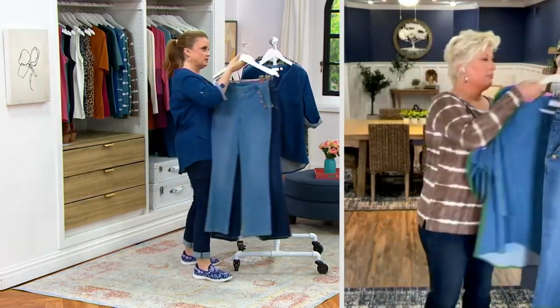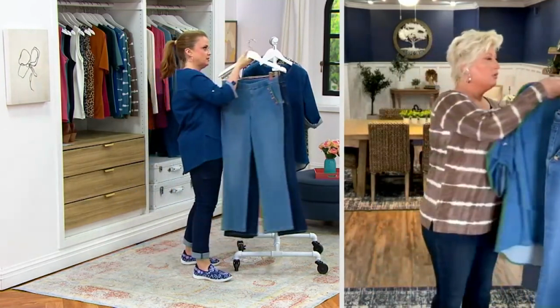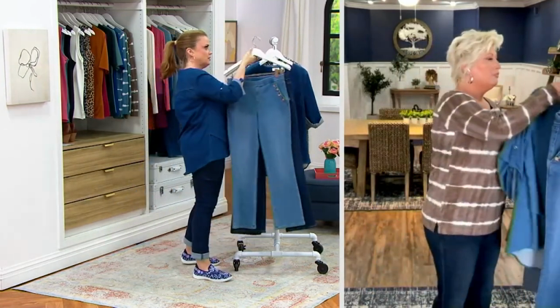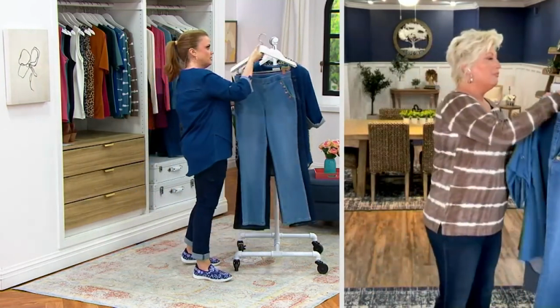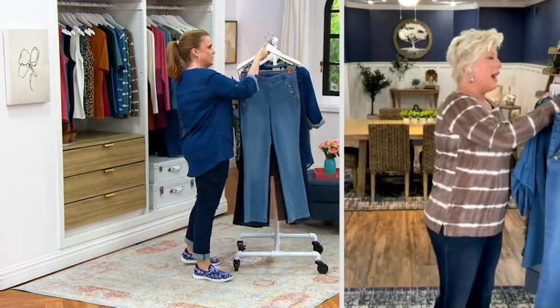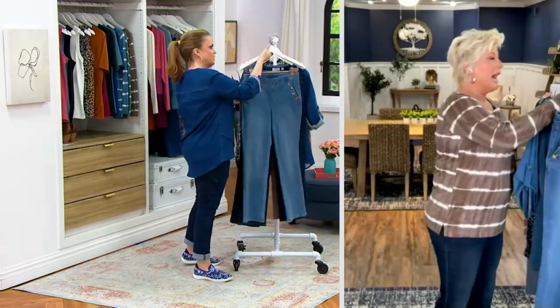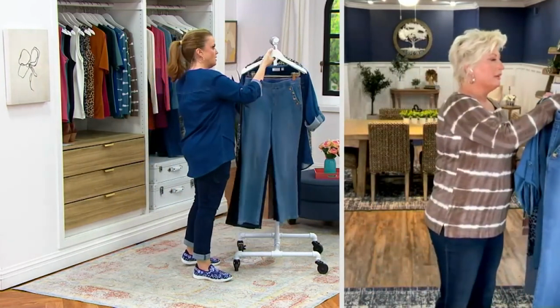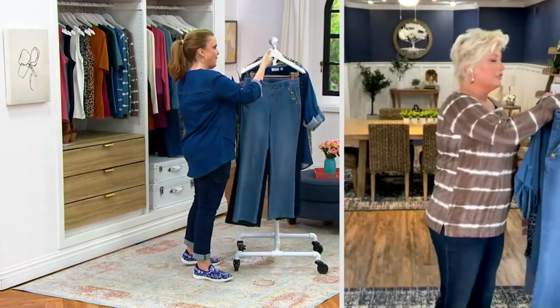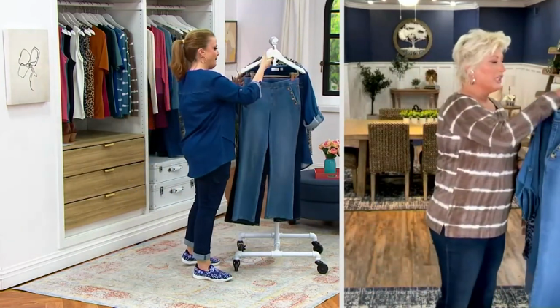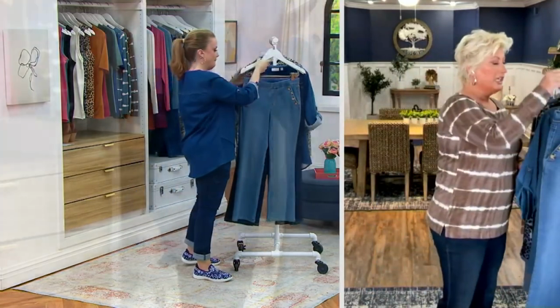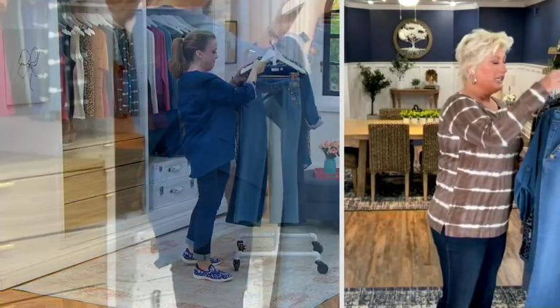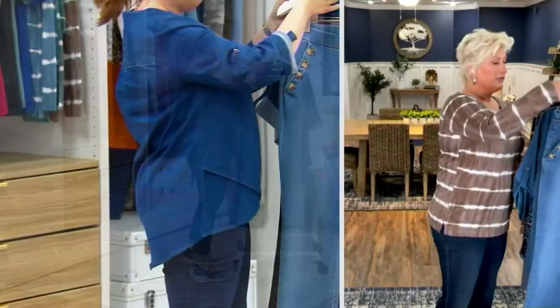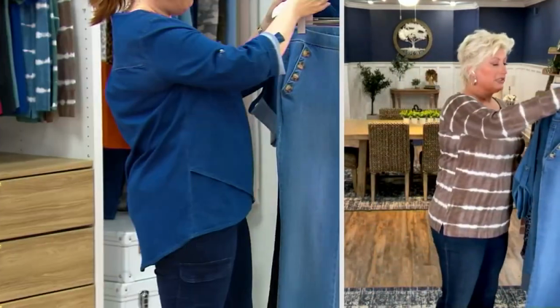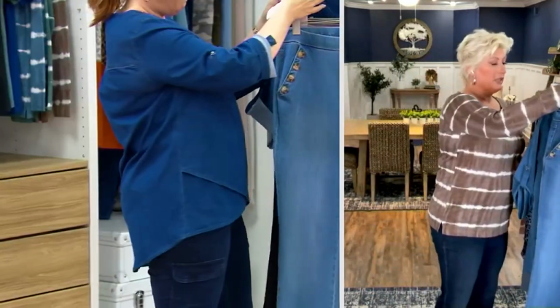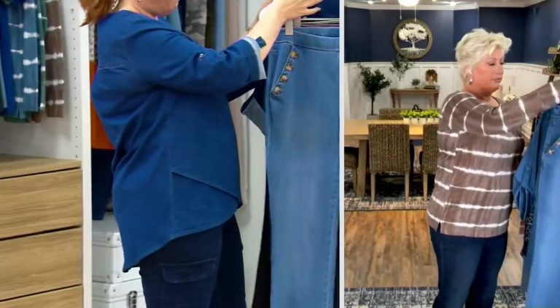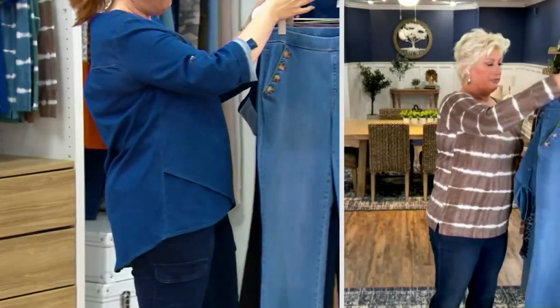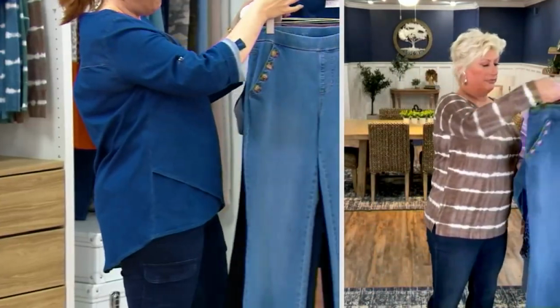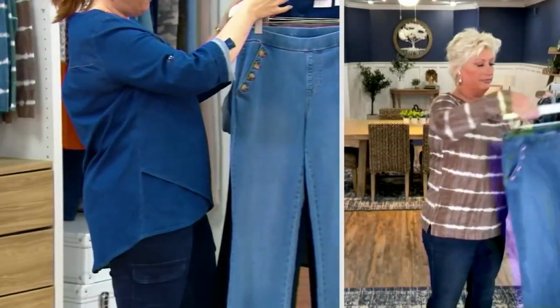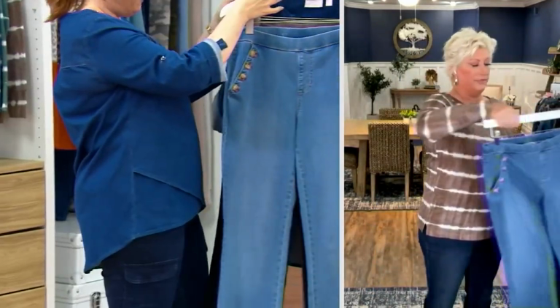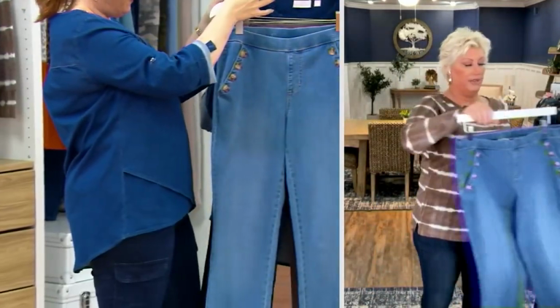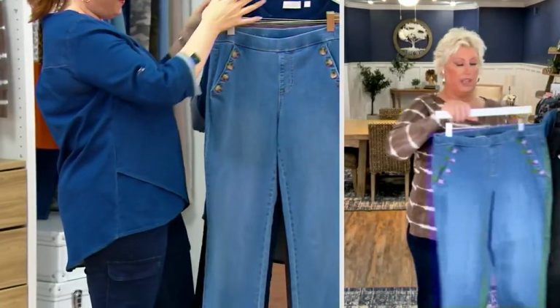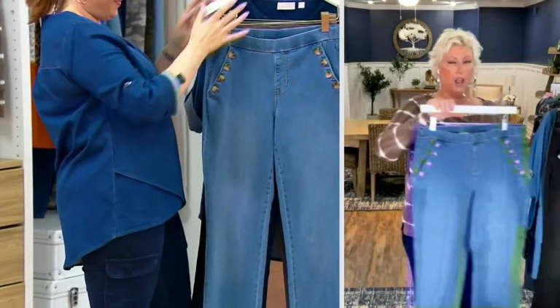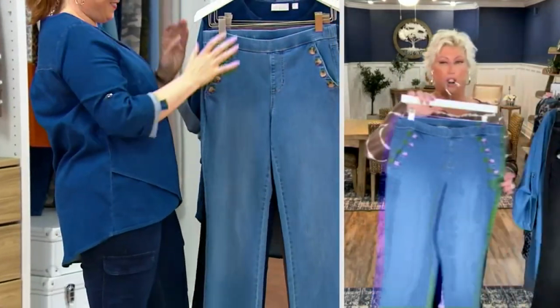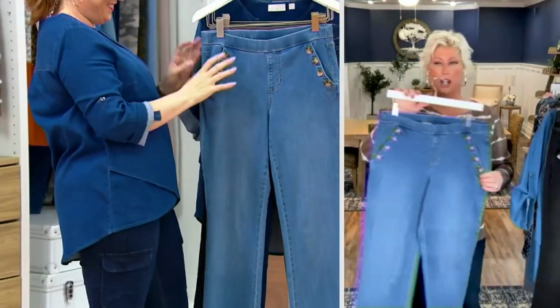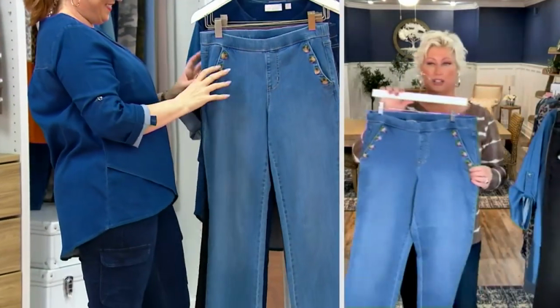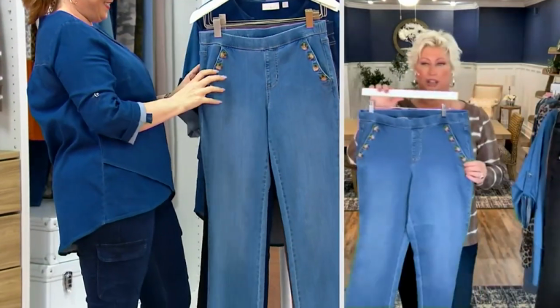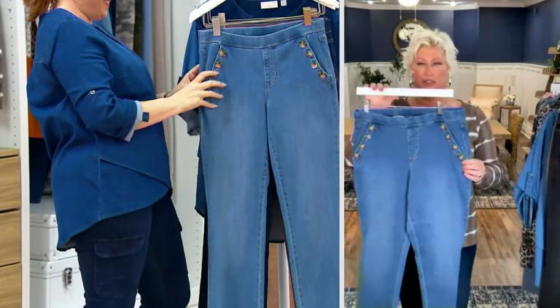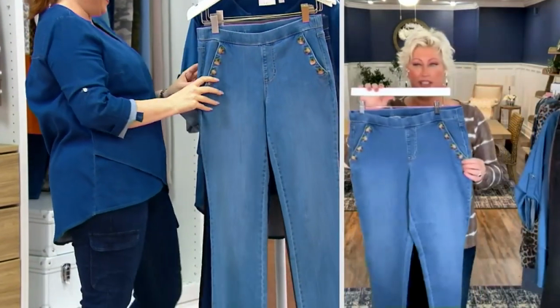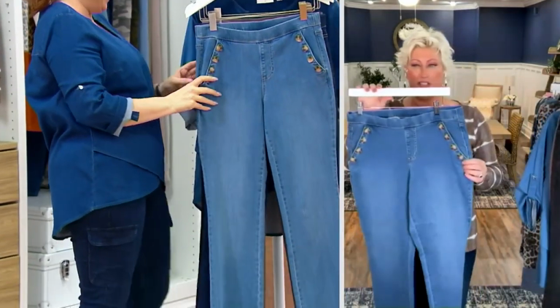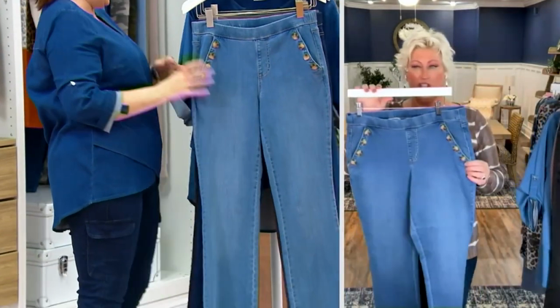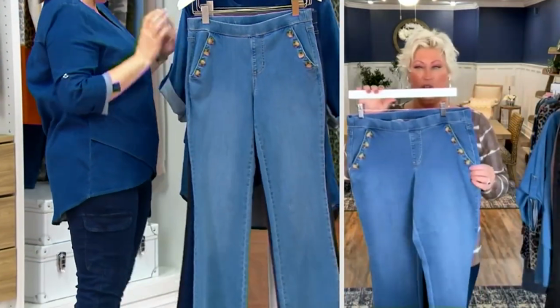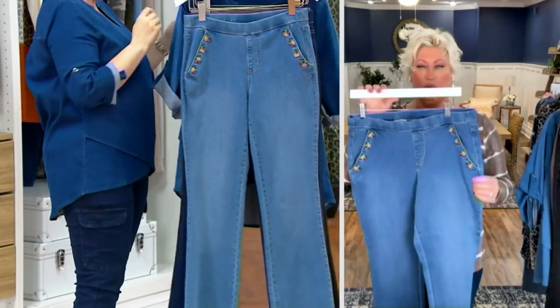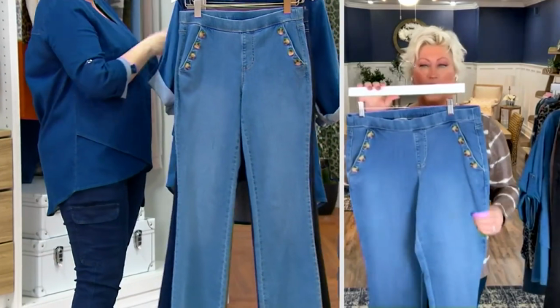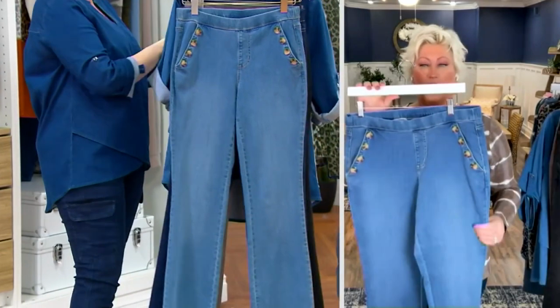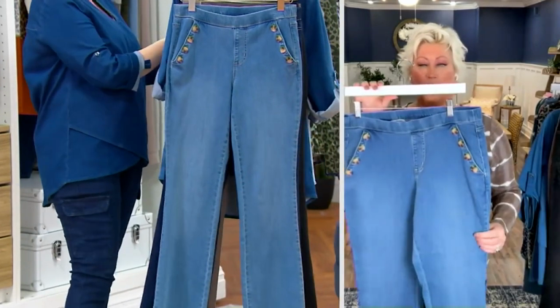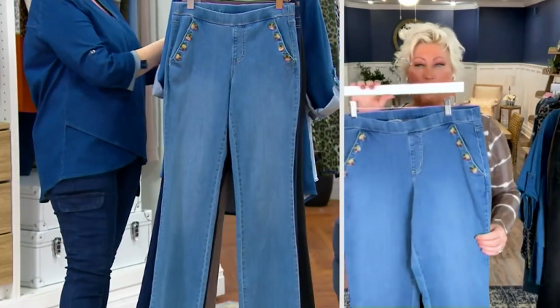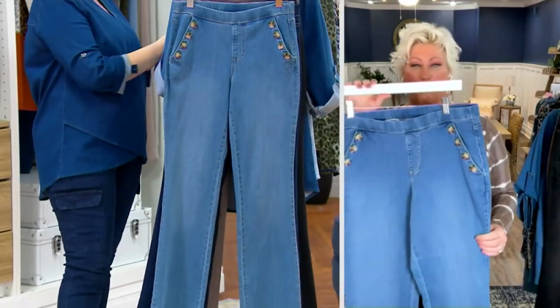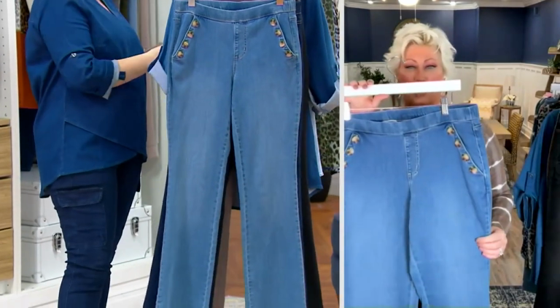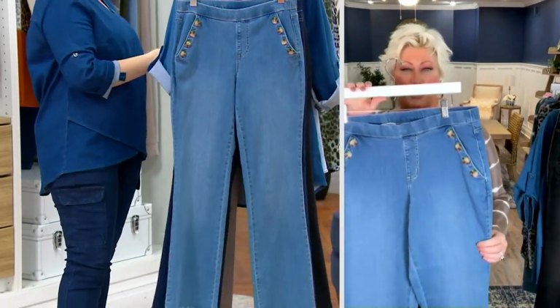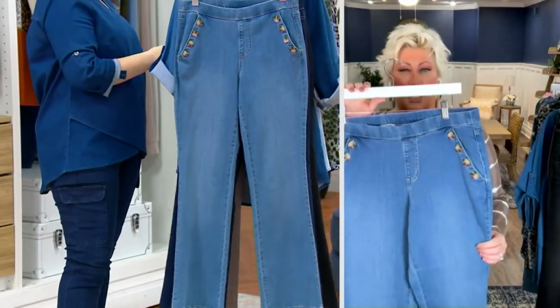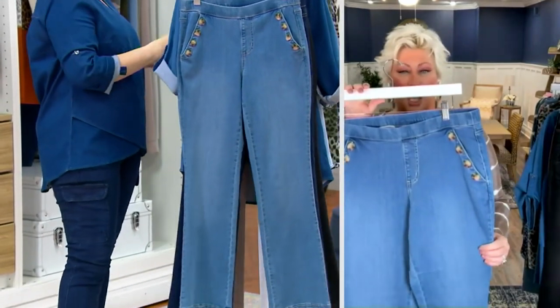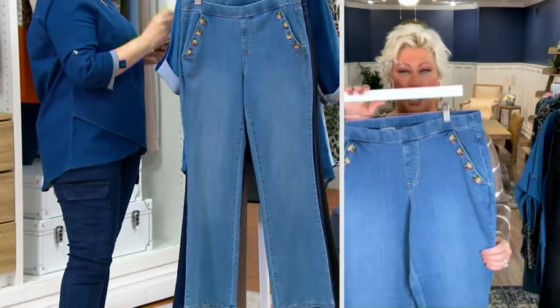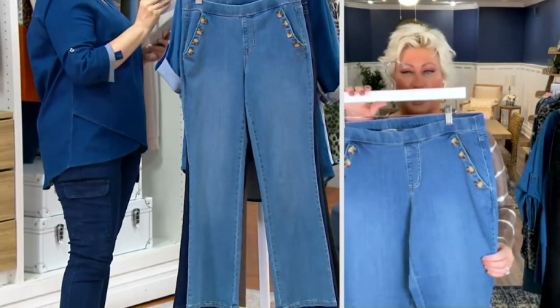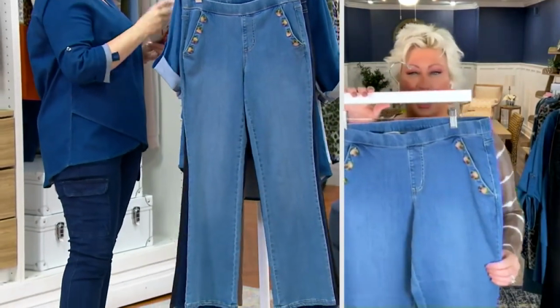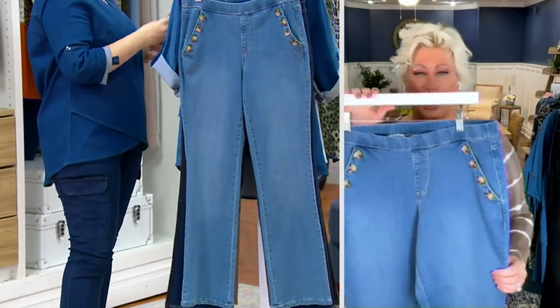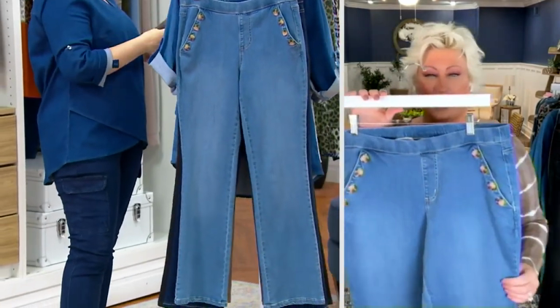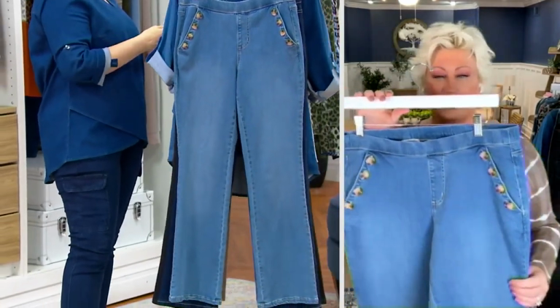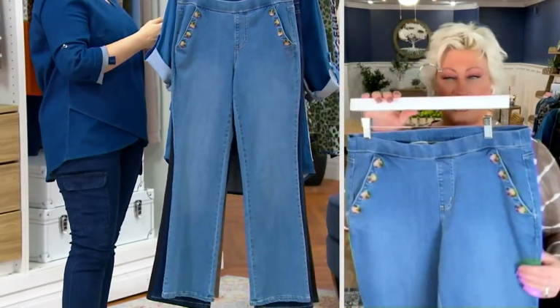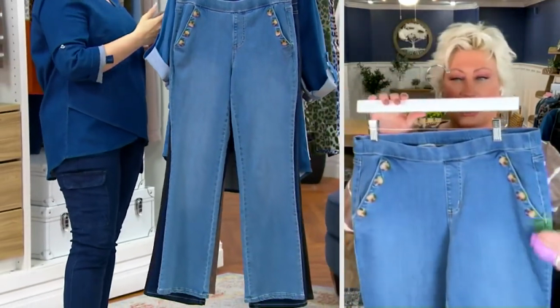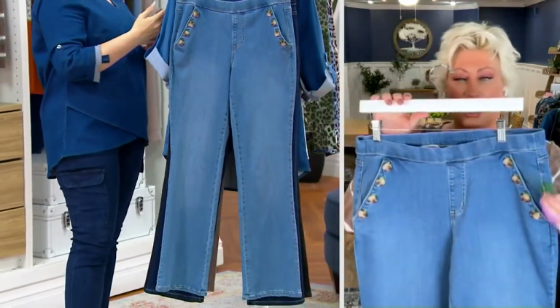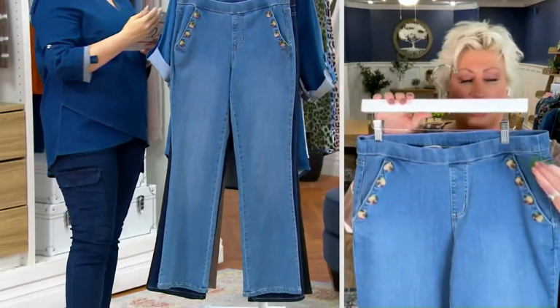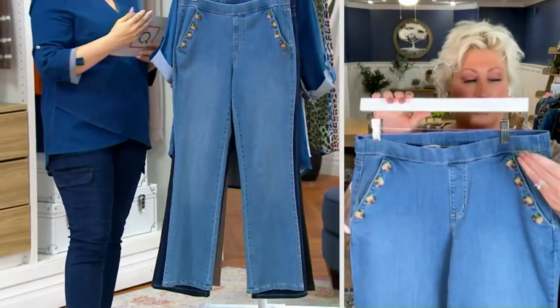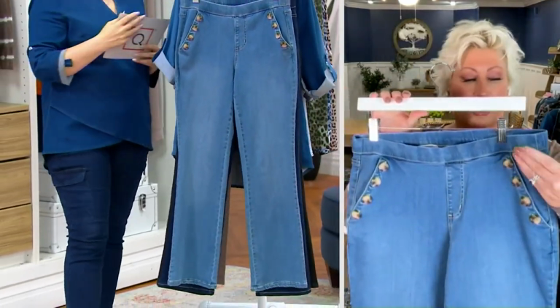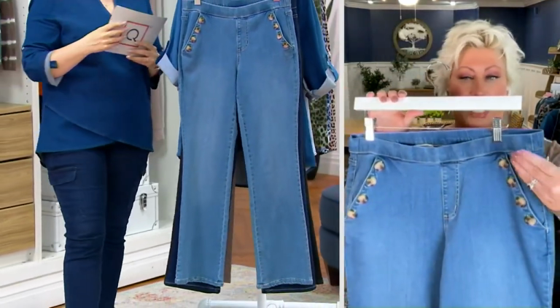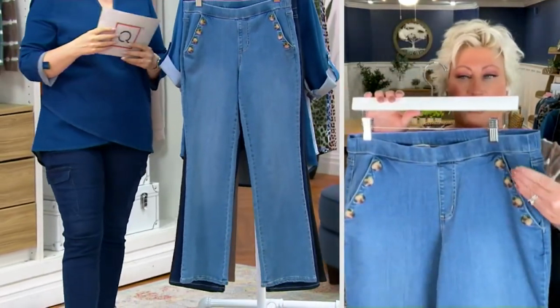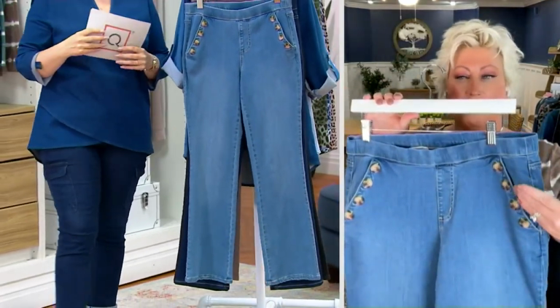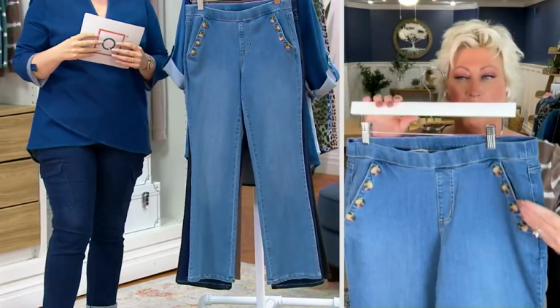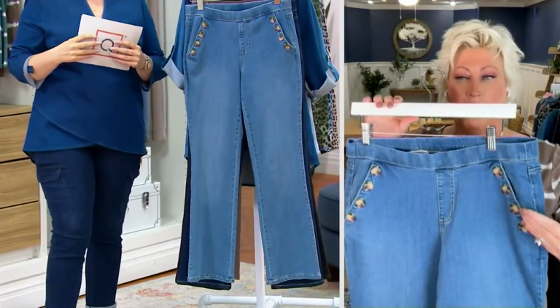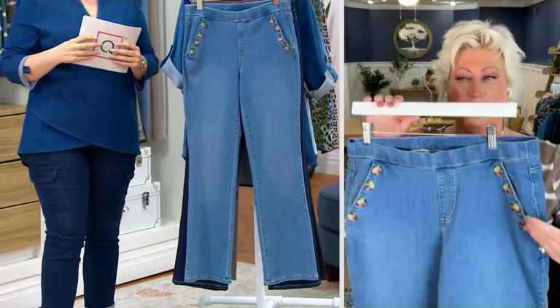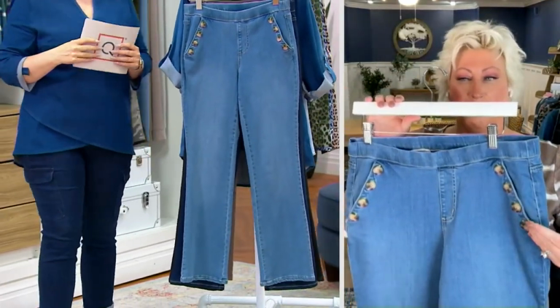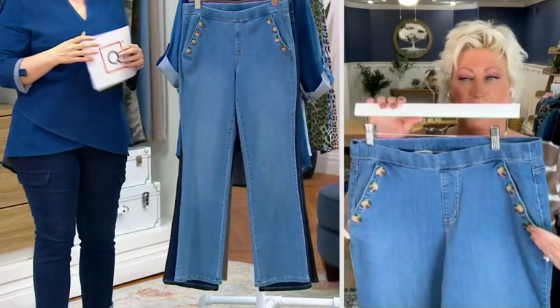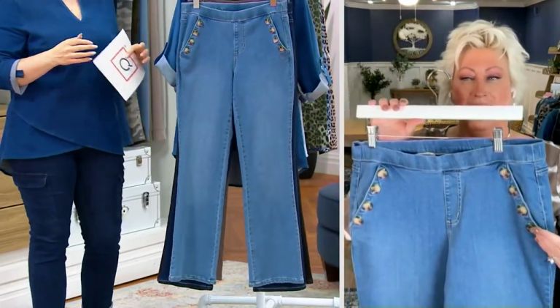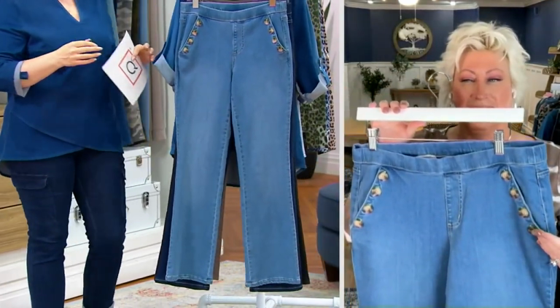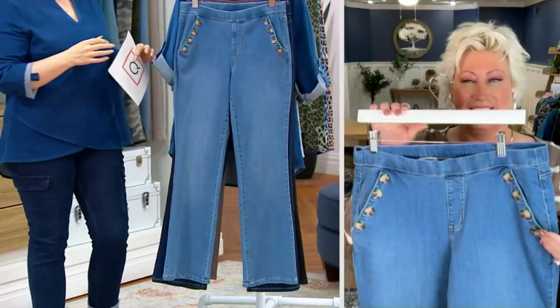Boot bottom jeans — here they are. Look at these cute boot cuts. Look at the buttons.